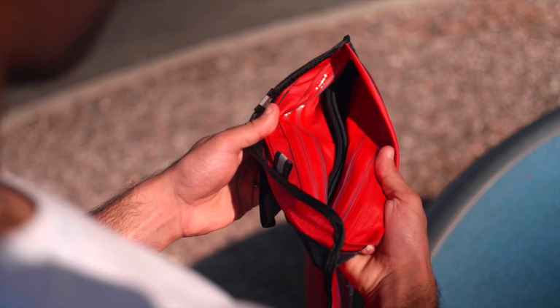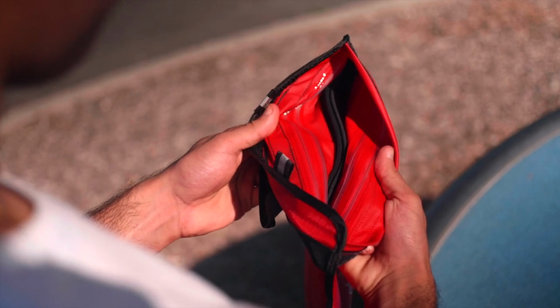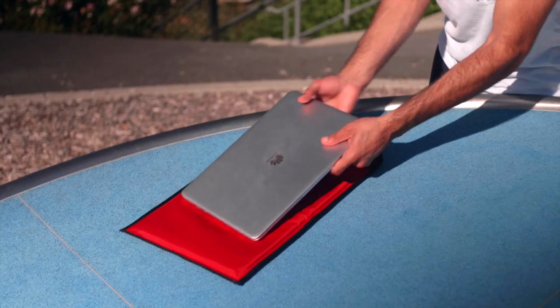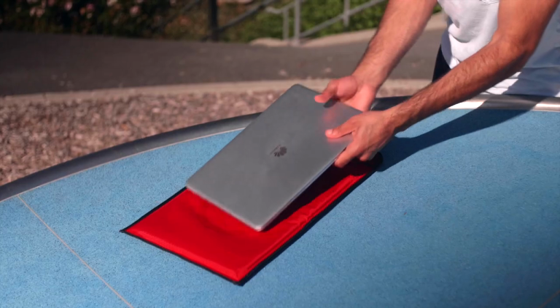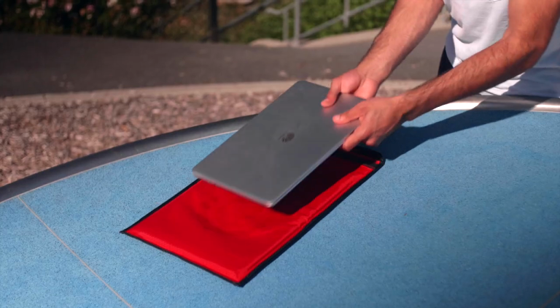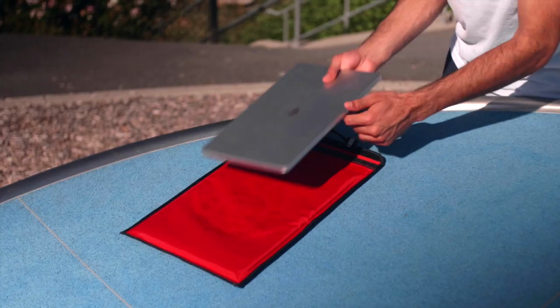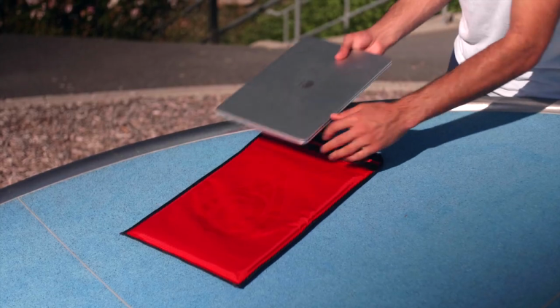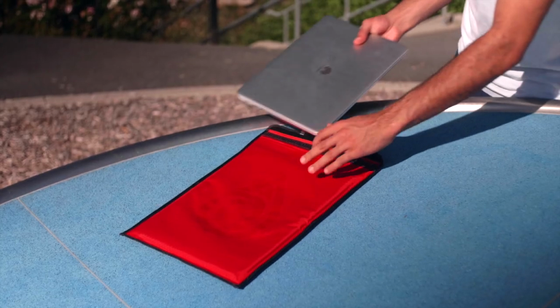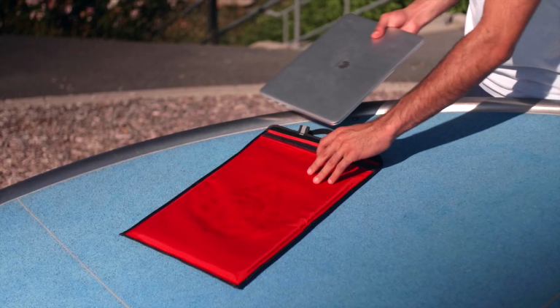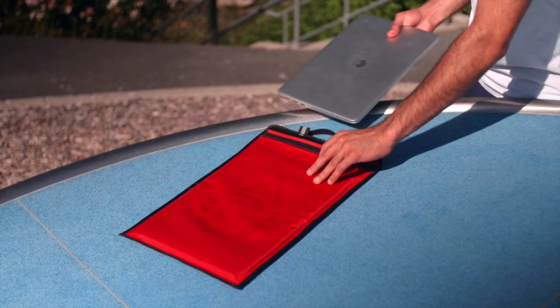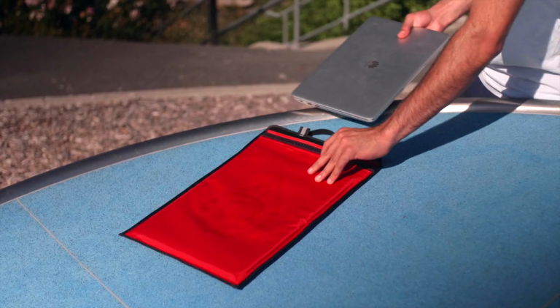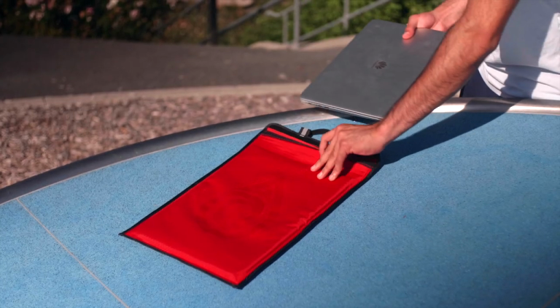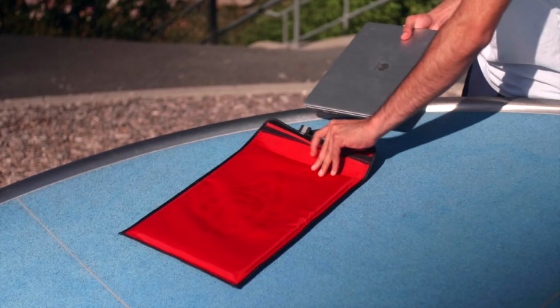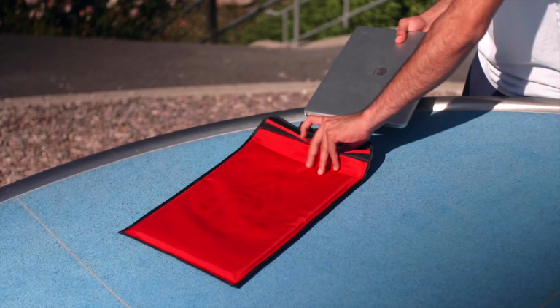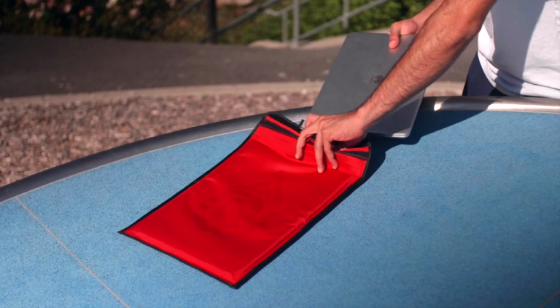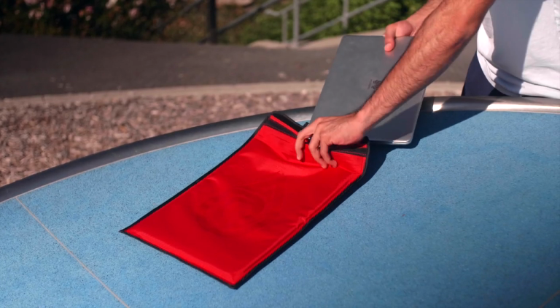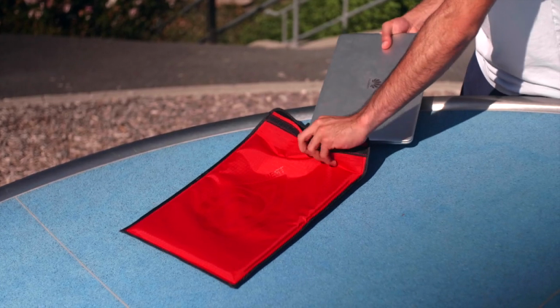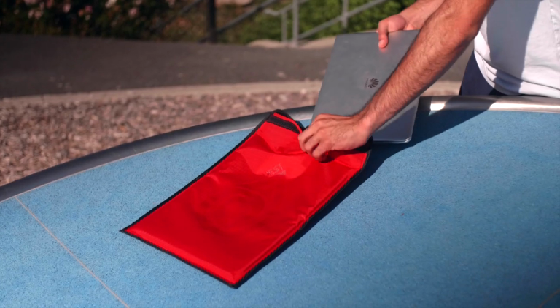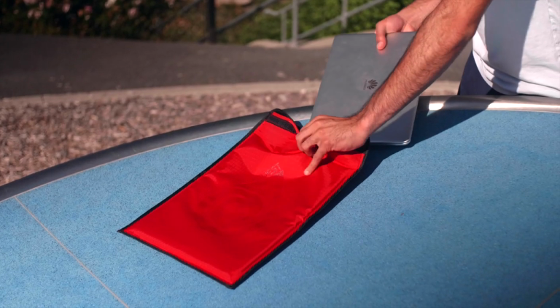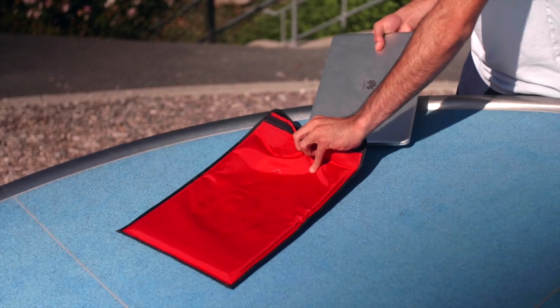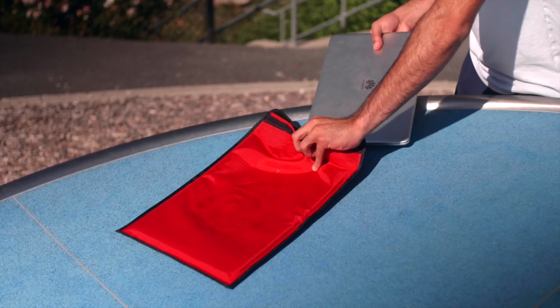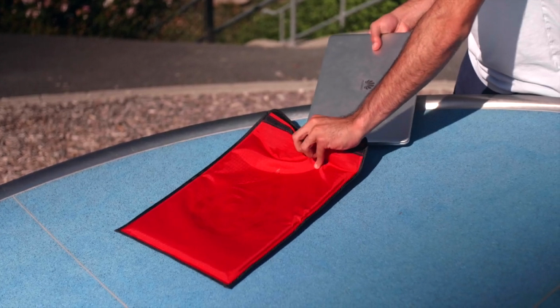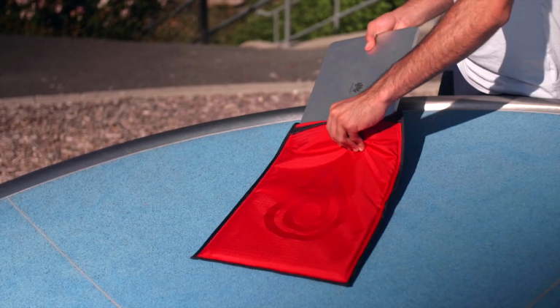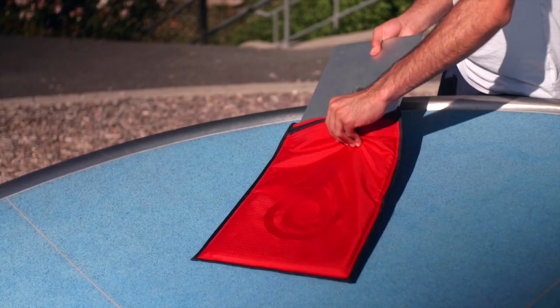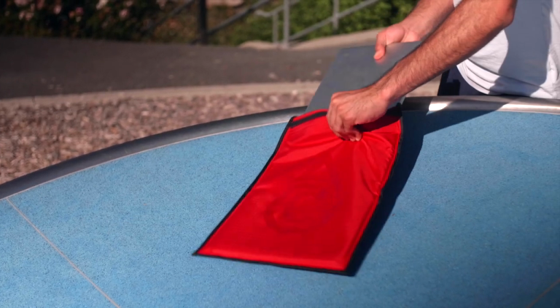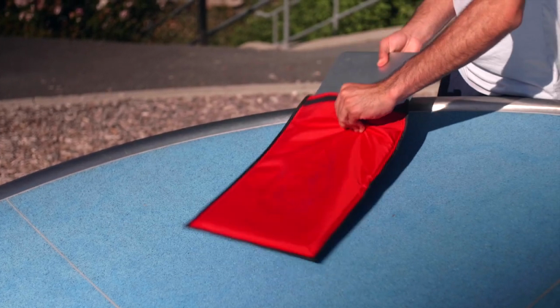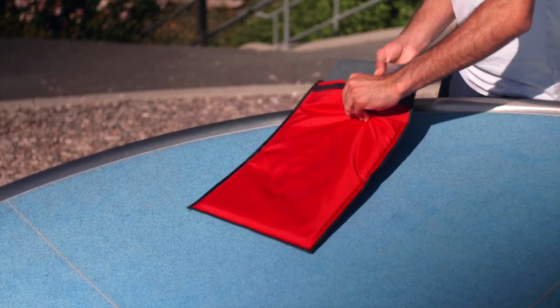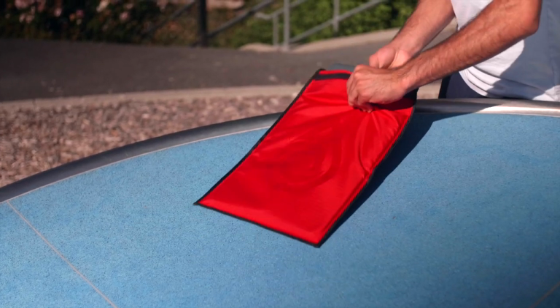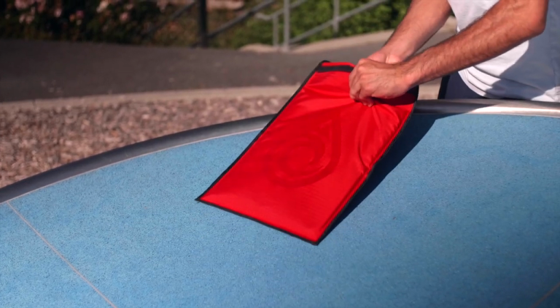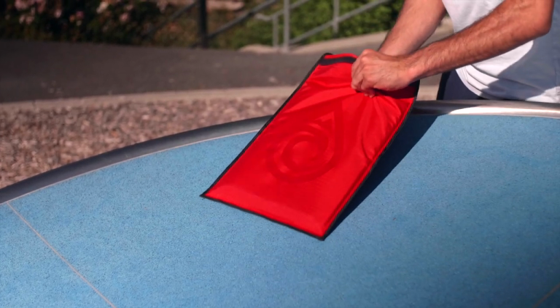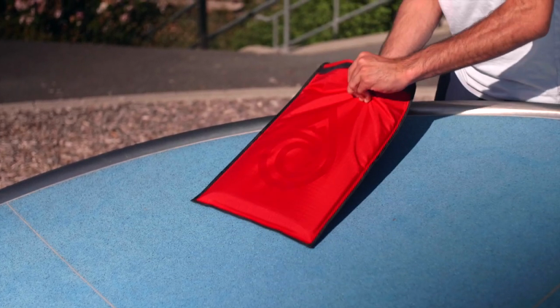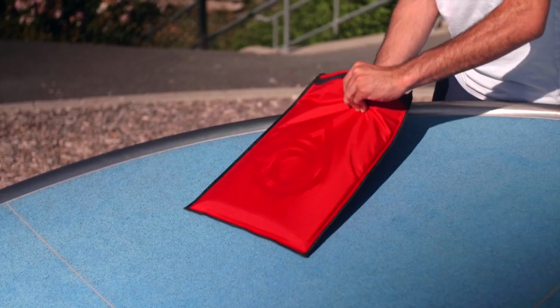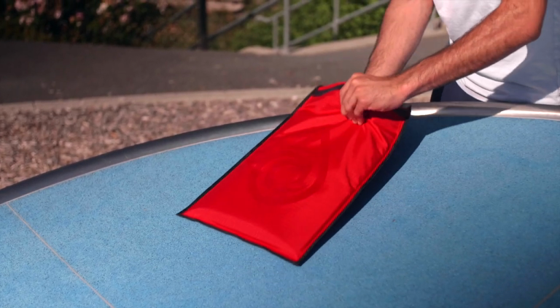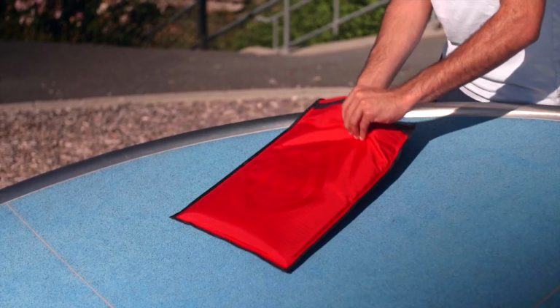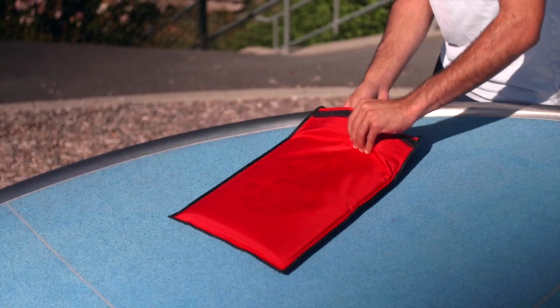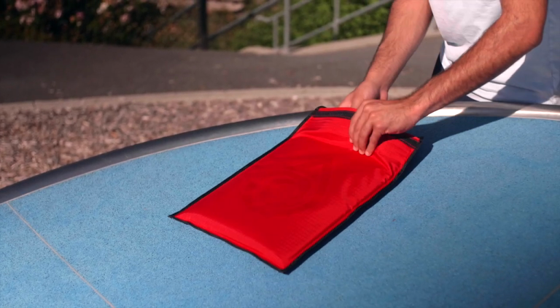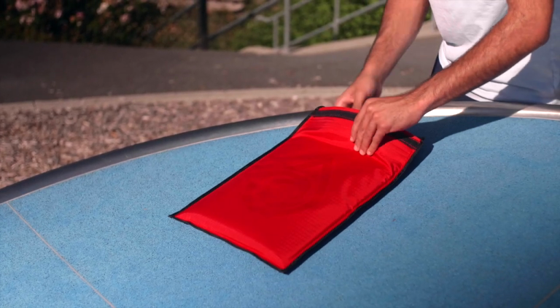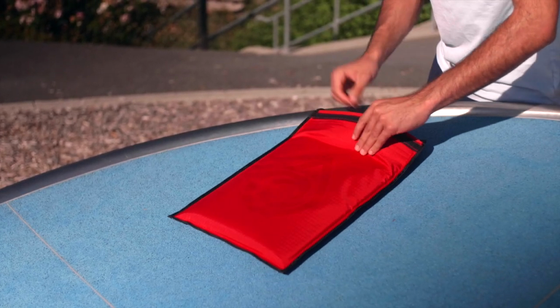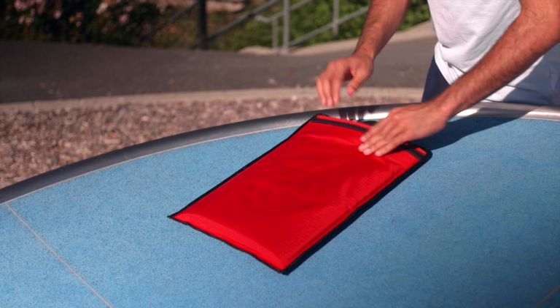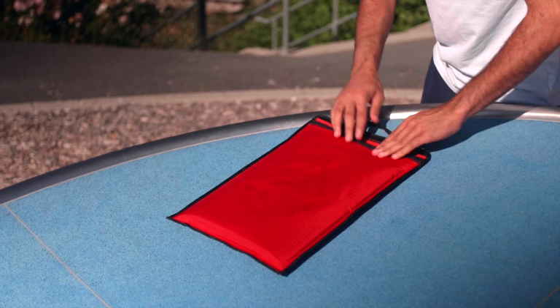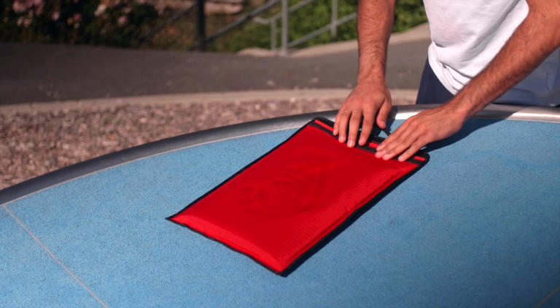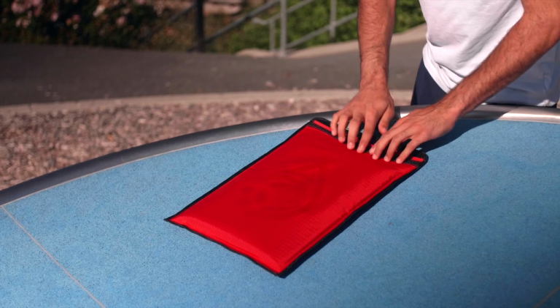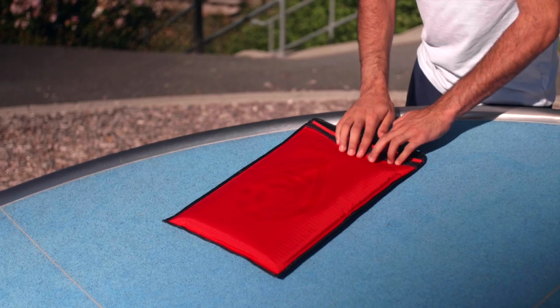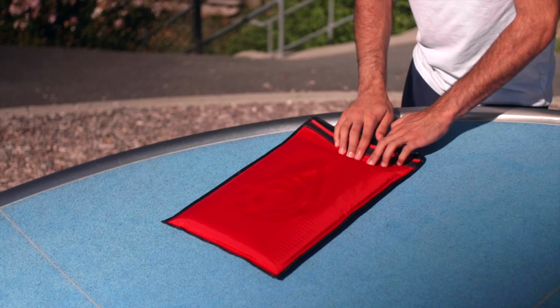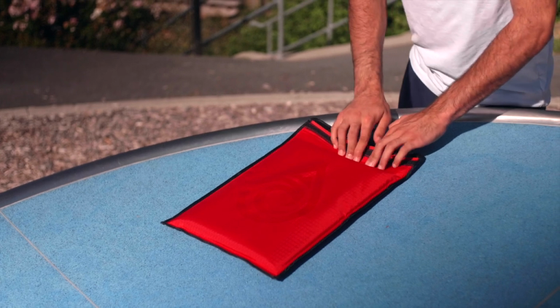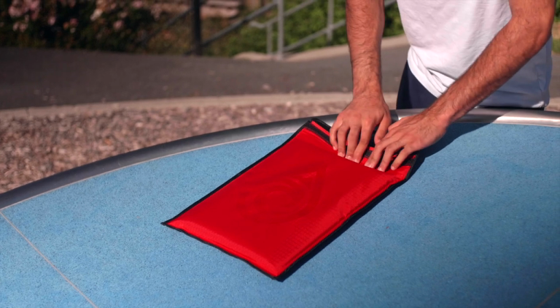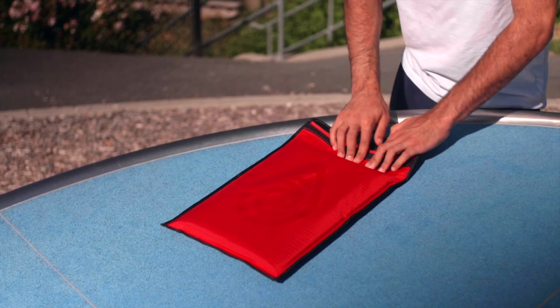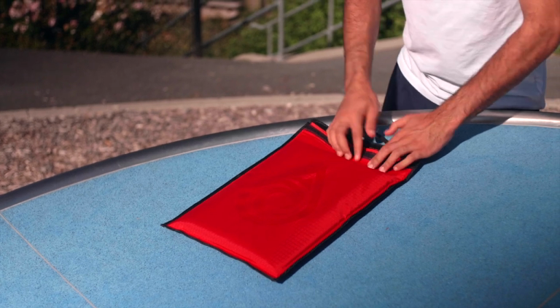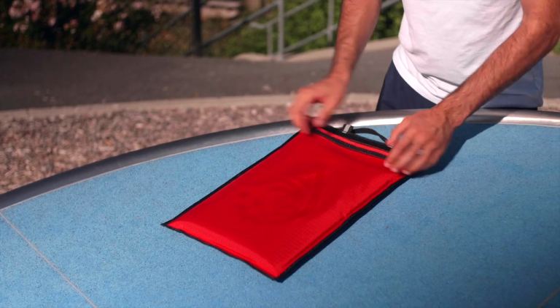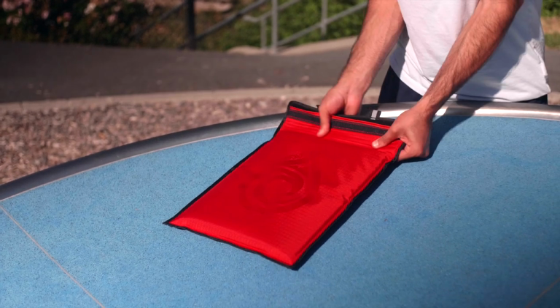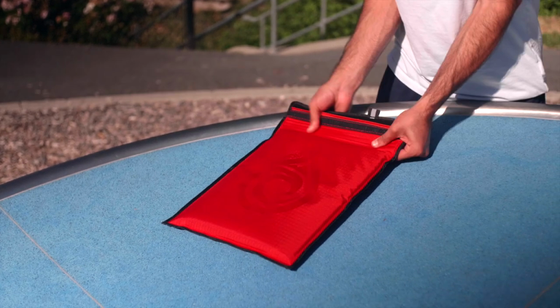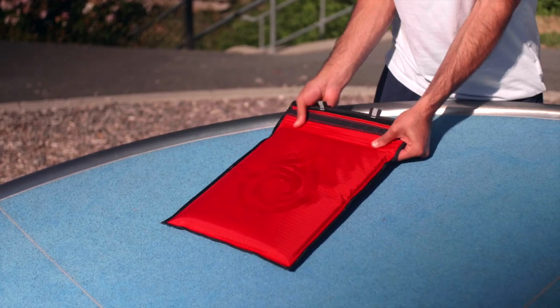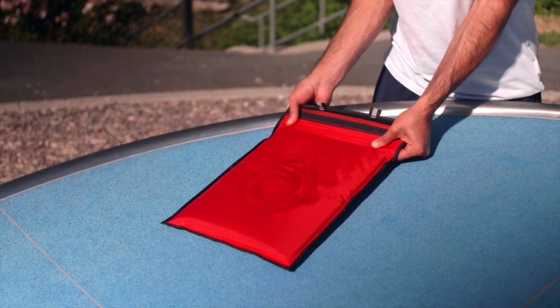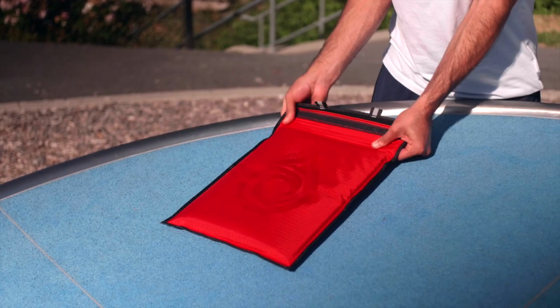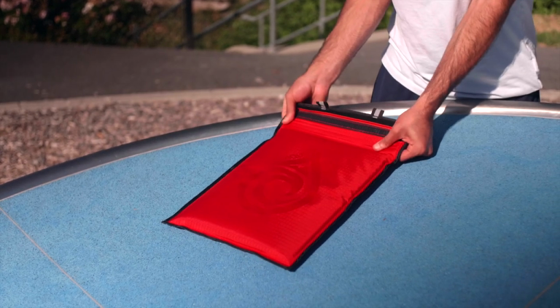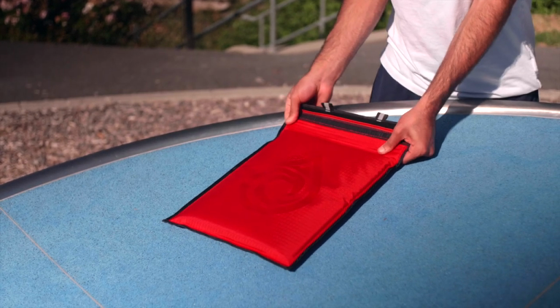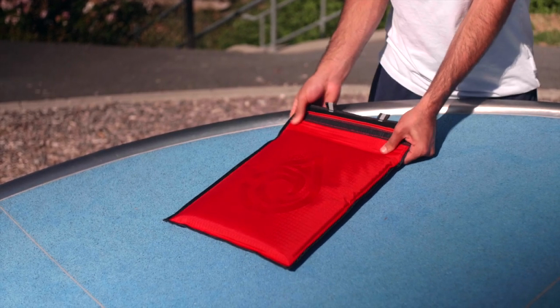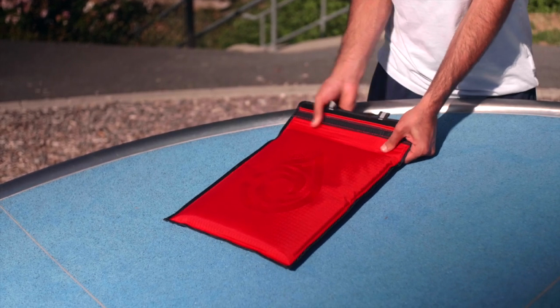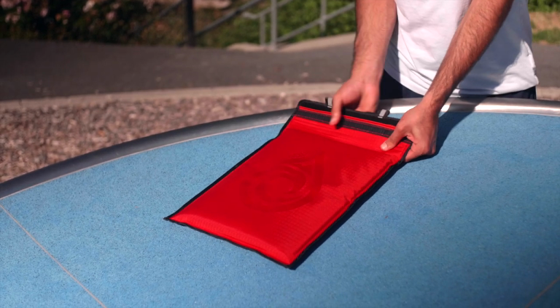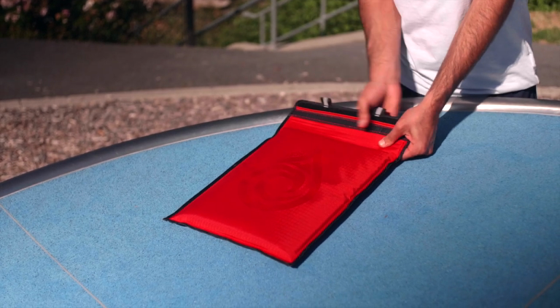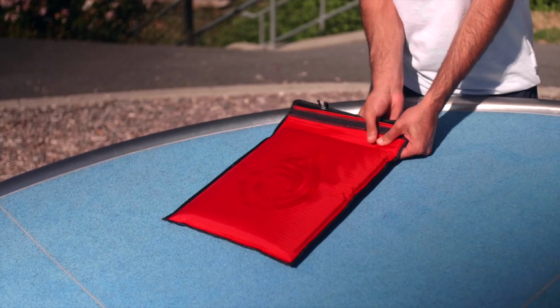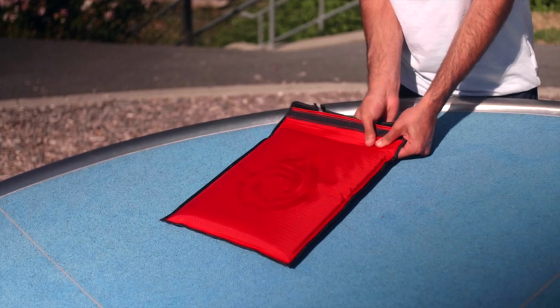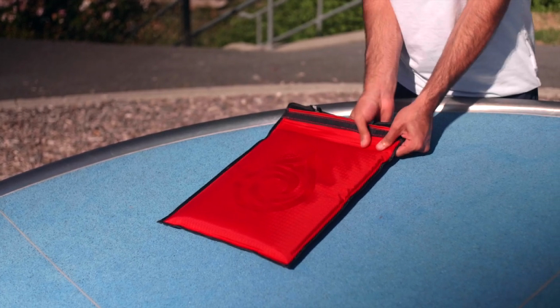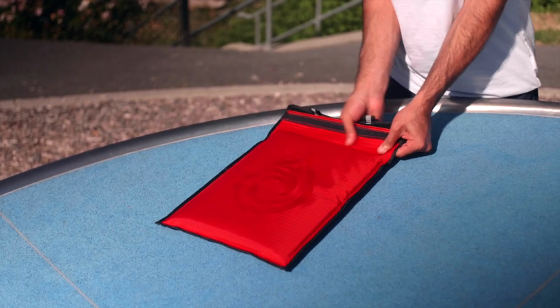Now this sleeve is set to support laptops 13 inches and down, but we tested it with my Huawei 14 inch laptop, and it worked perfectly fine.